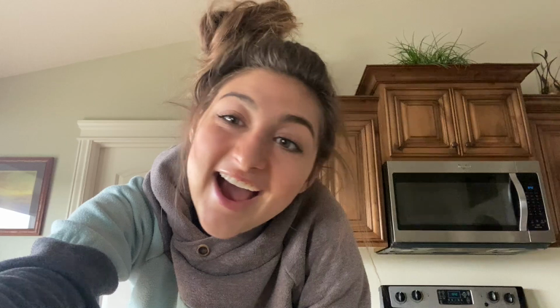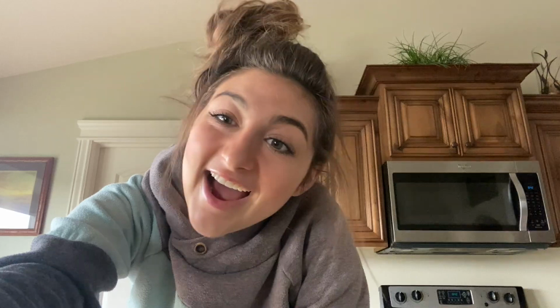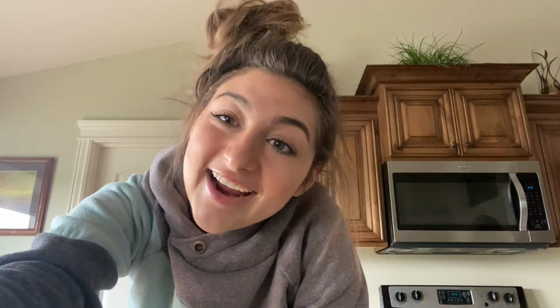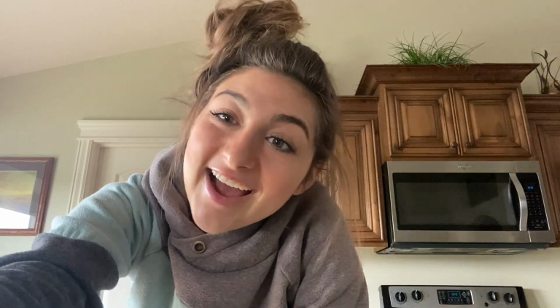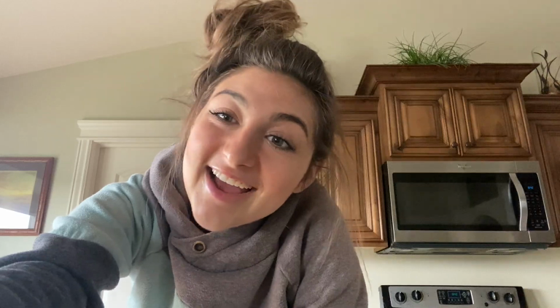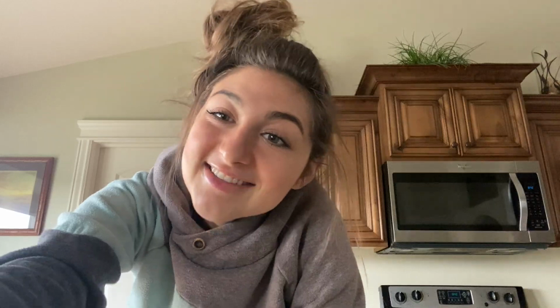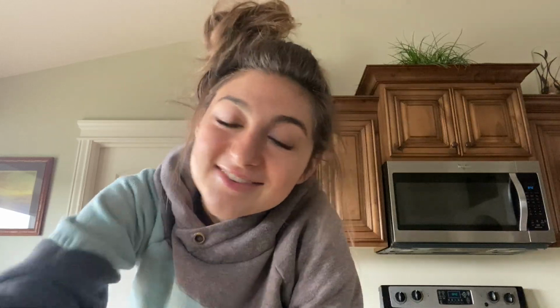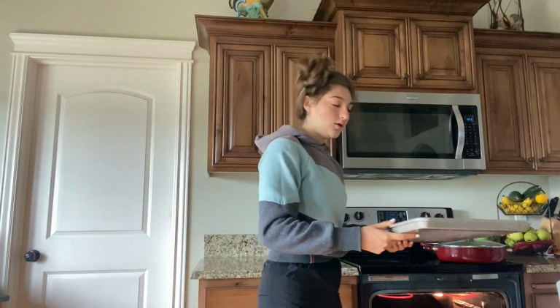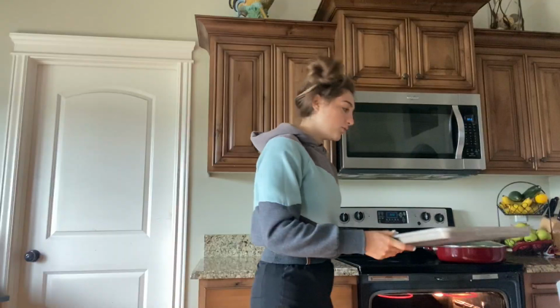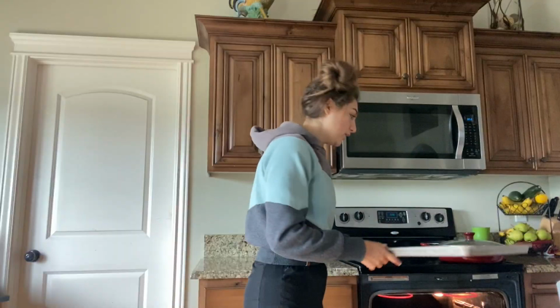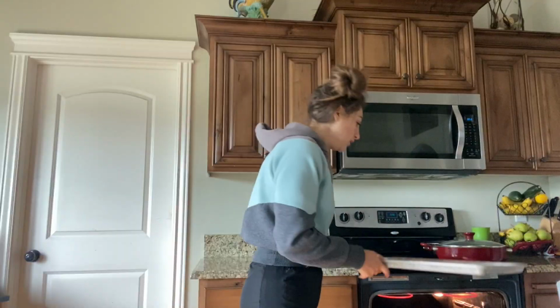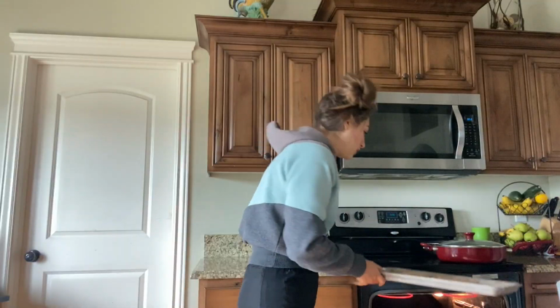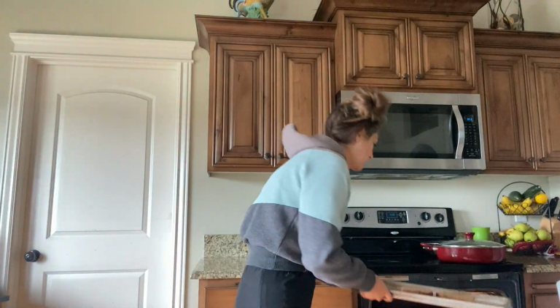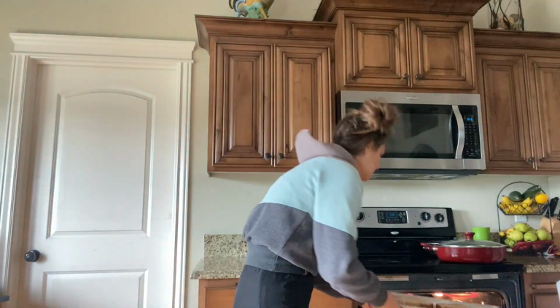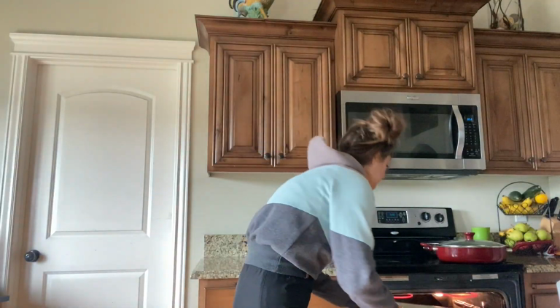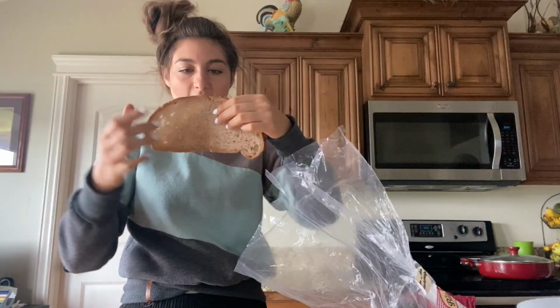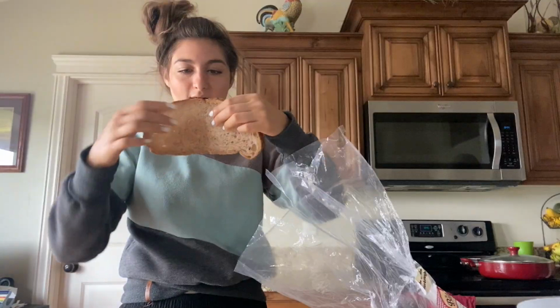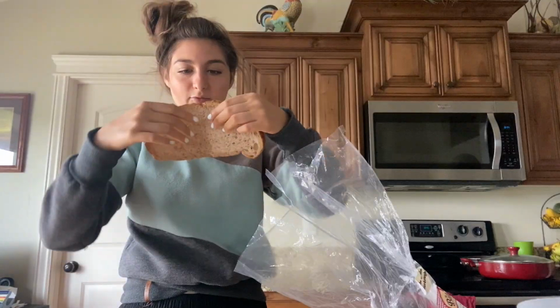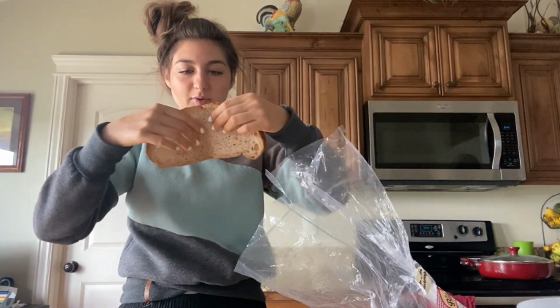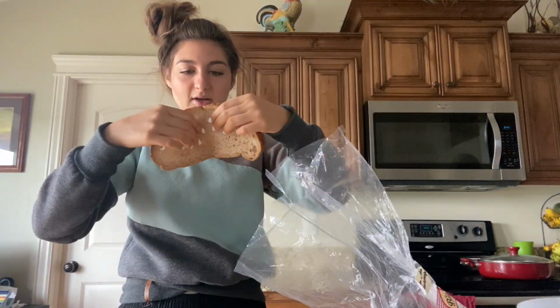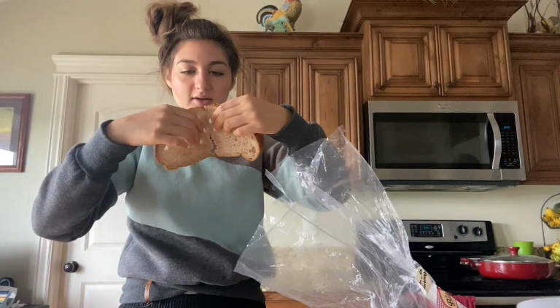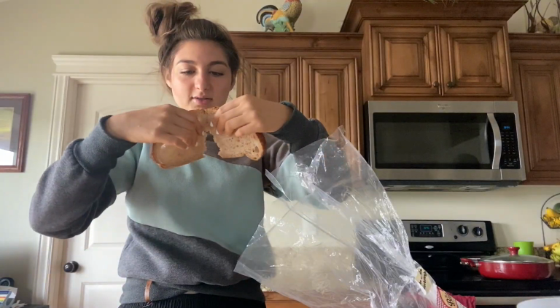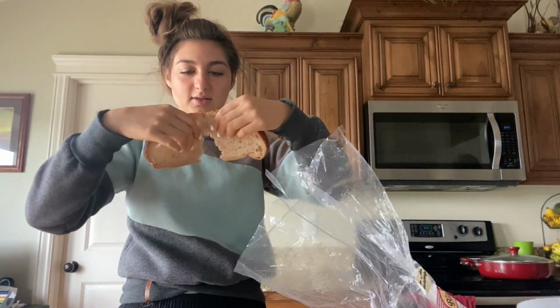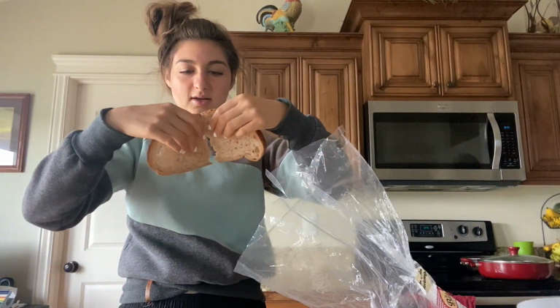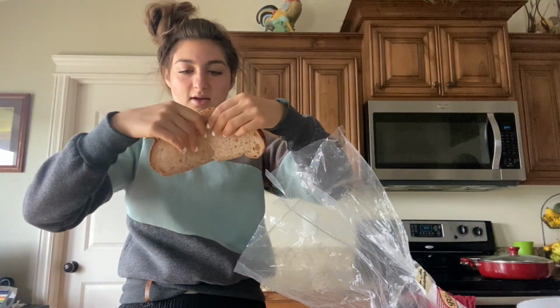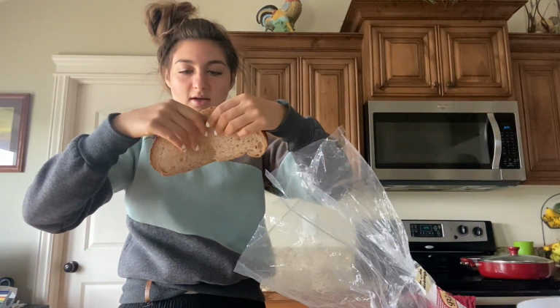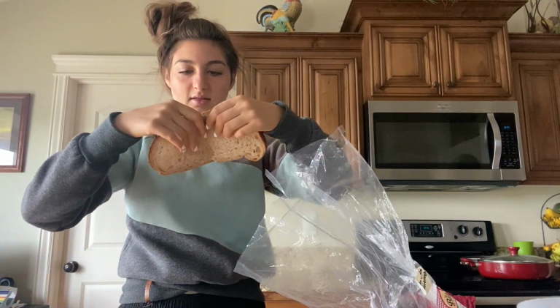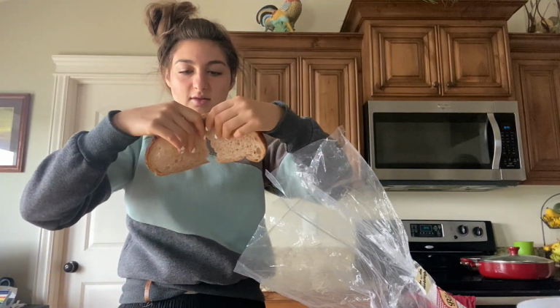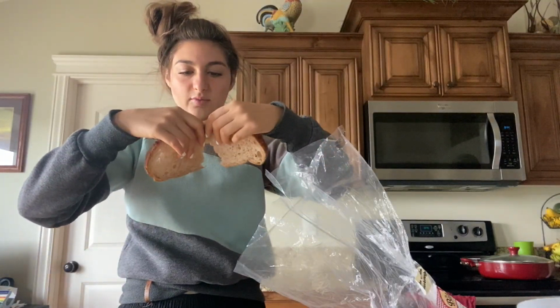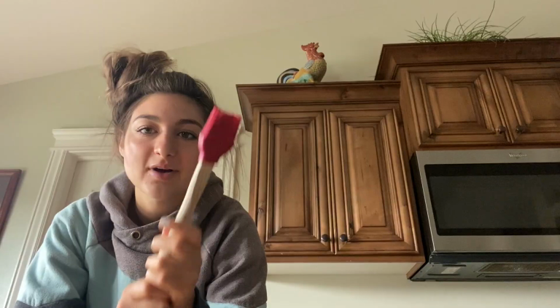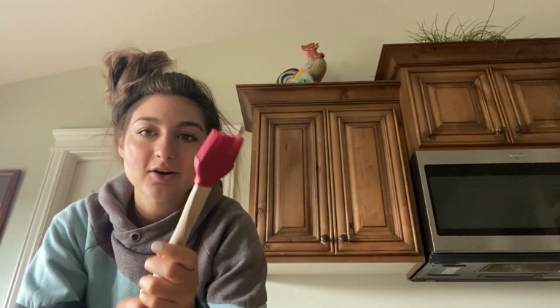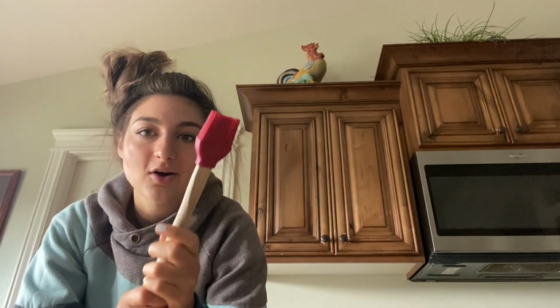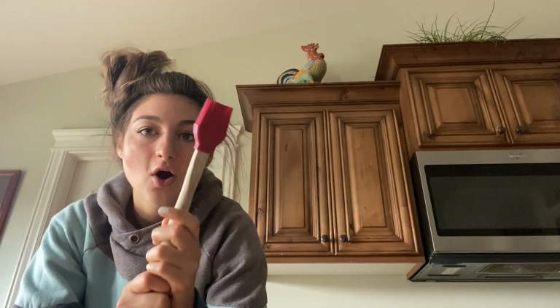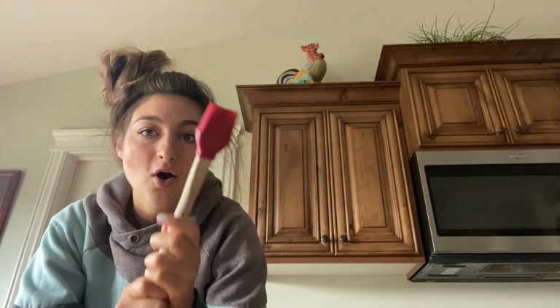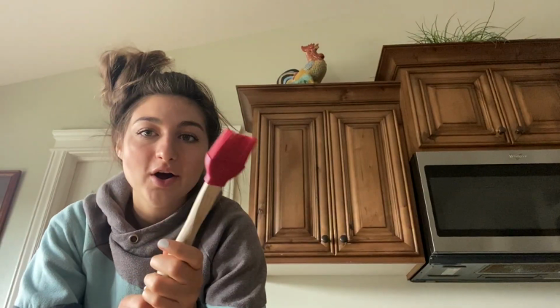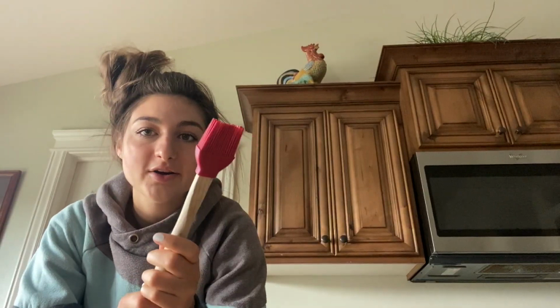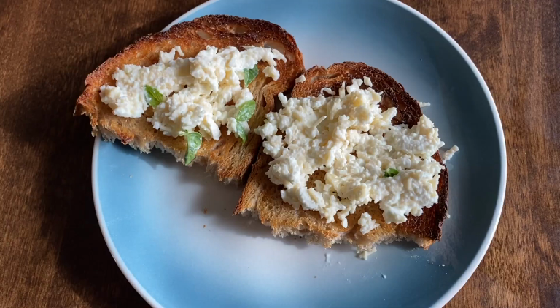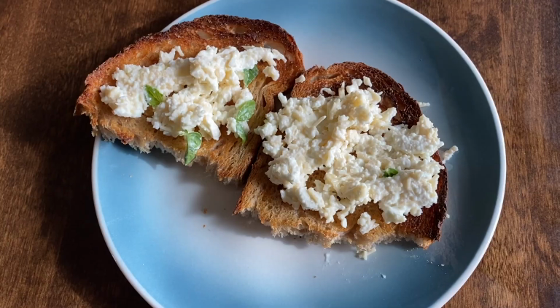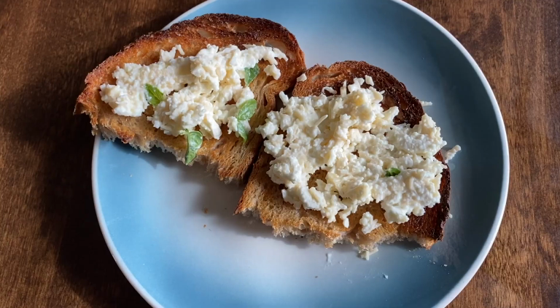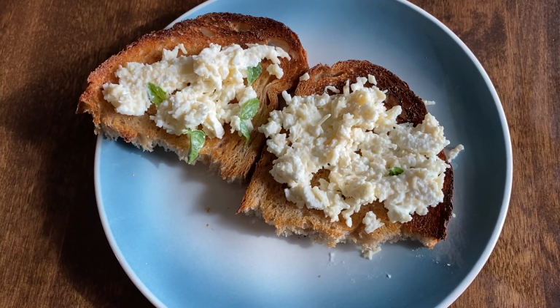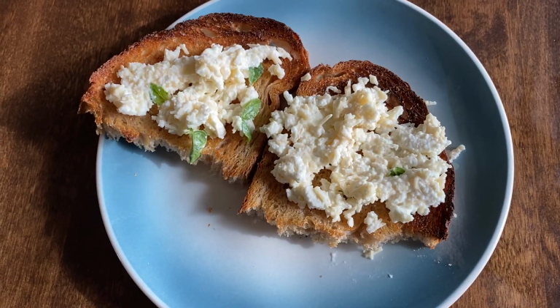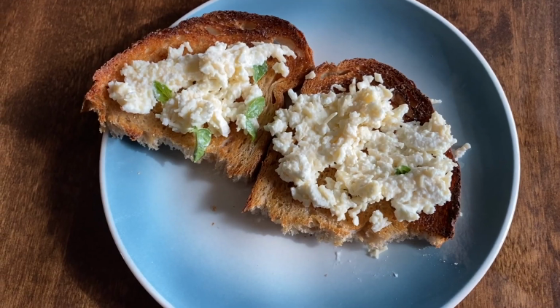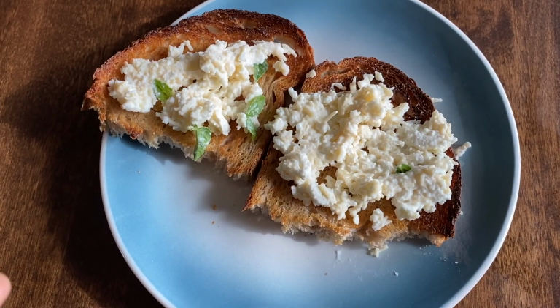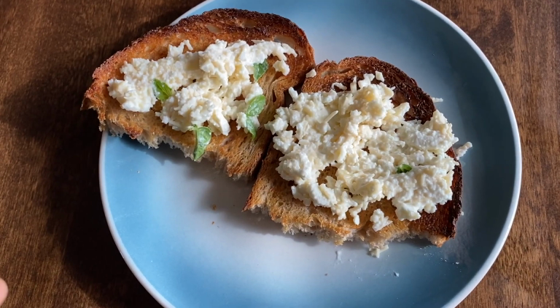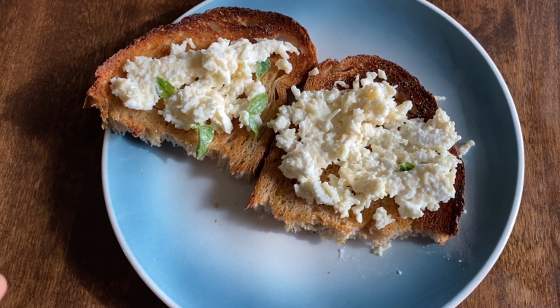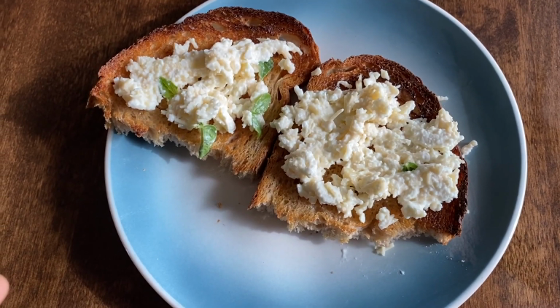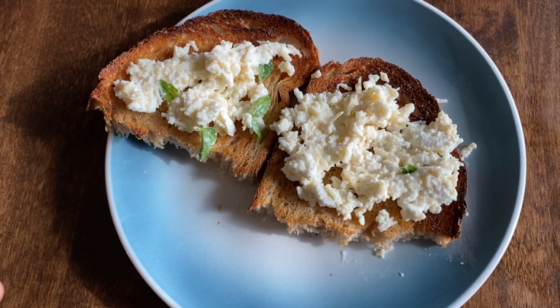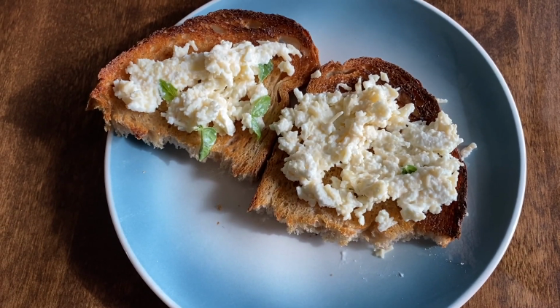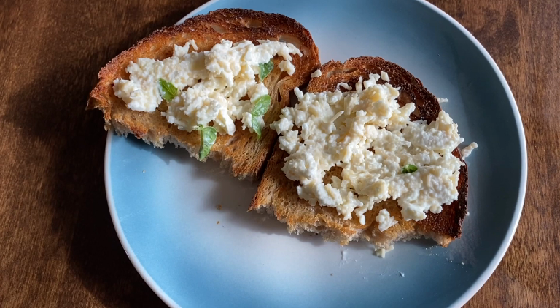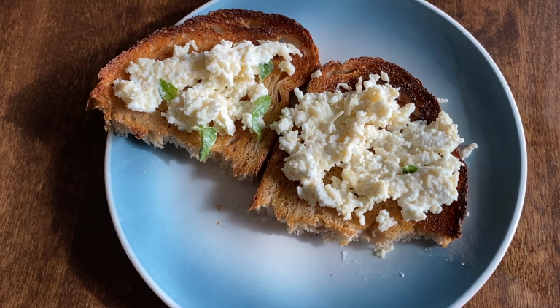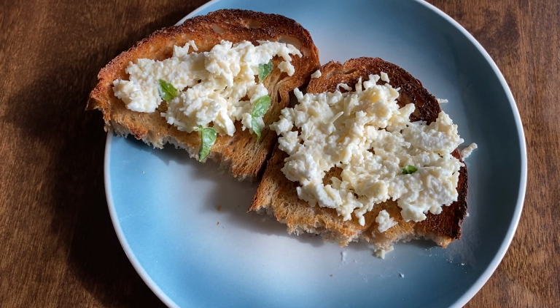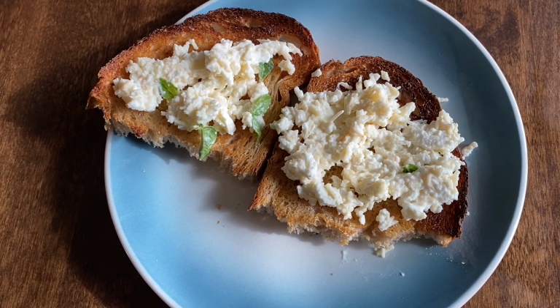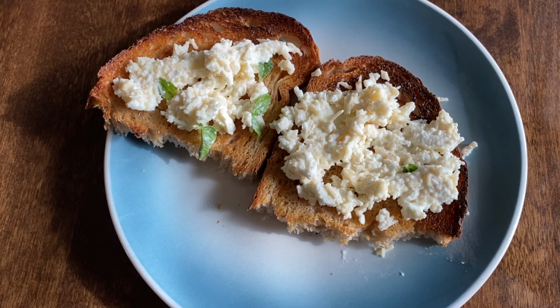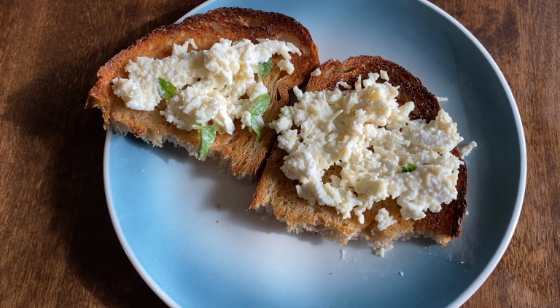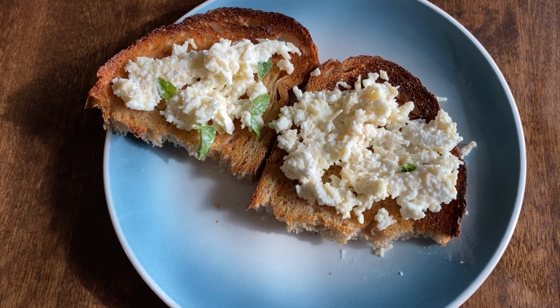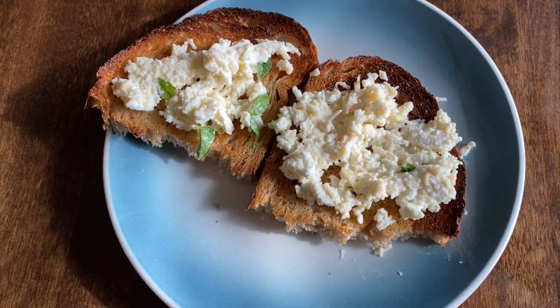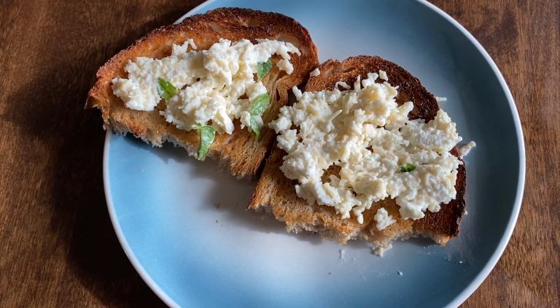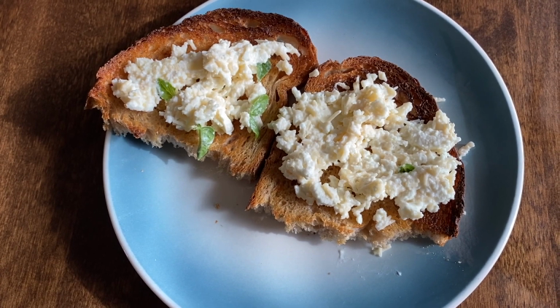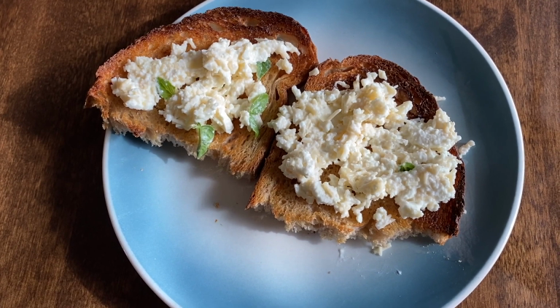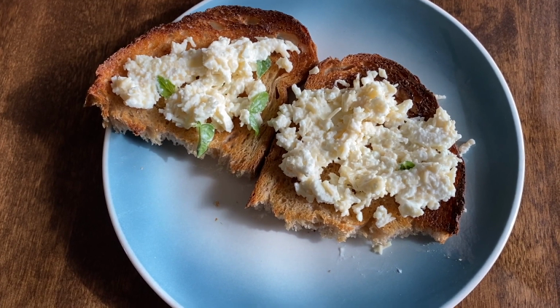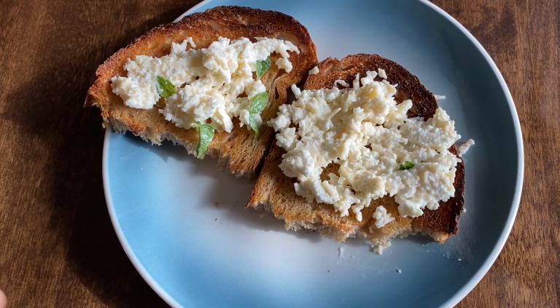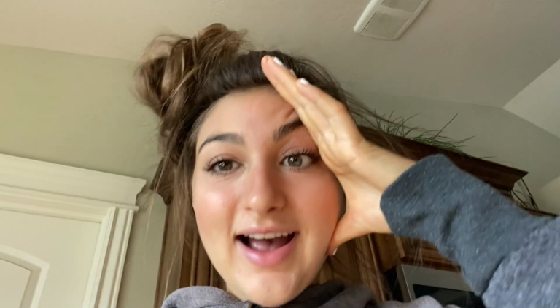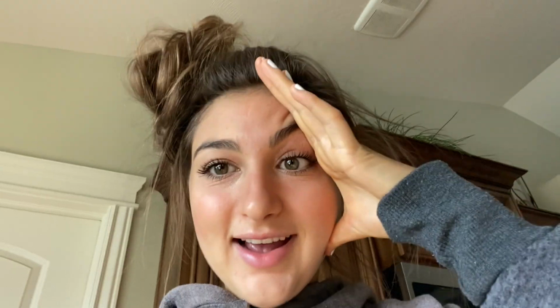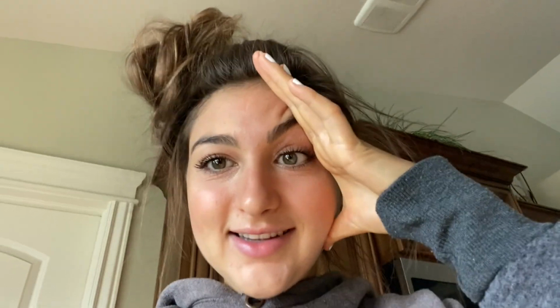Hi guys, I'm going to help you impress your friends by making them a cool breakfast so they can talk about how good of a chef you are, and it went something like this.